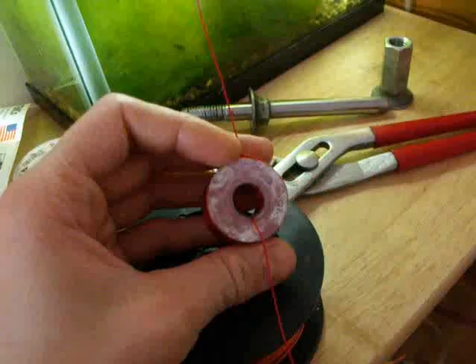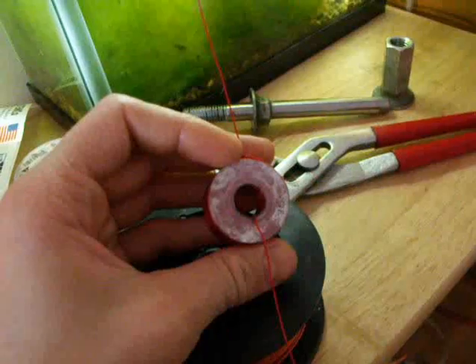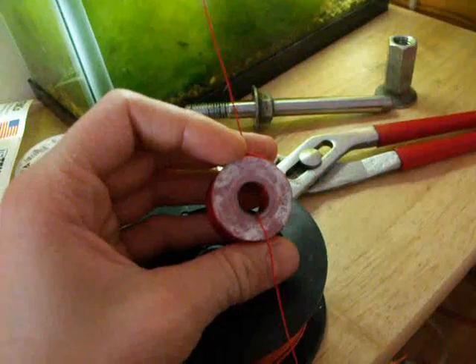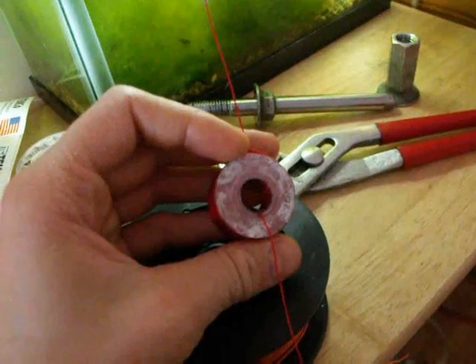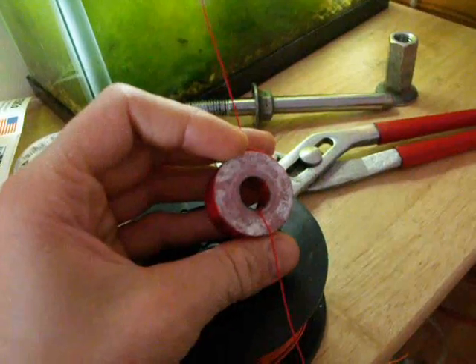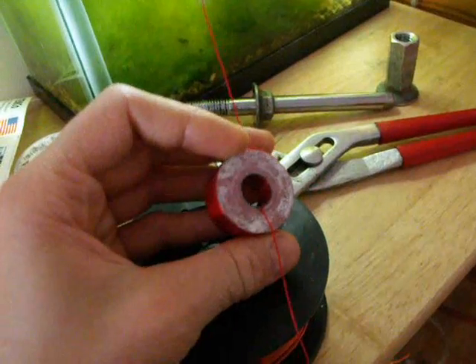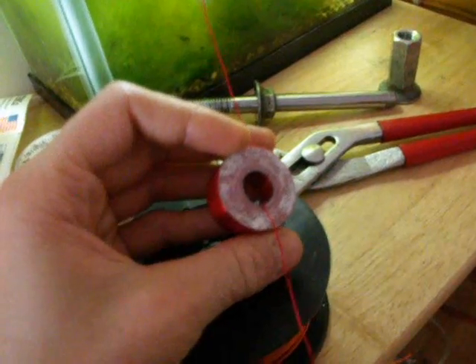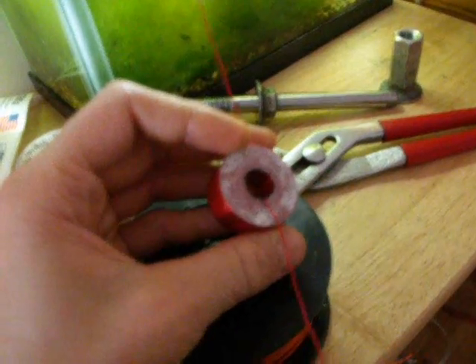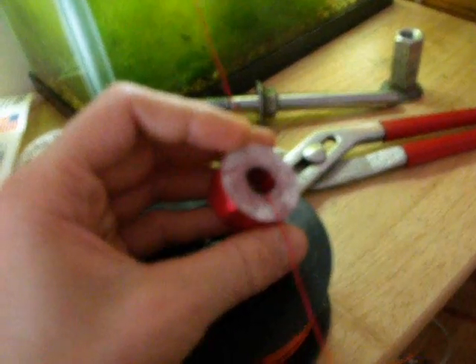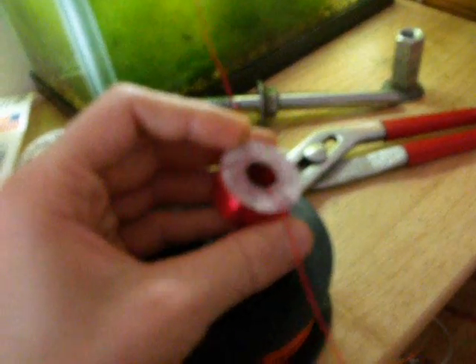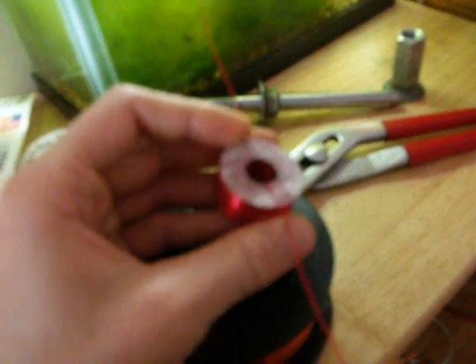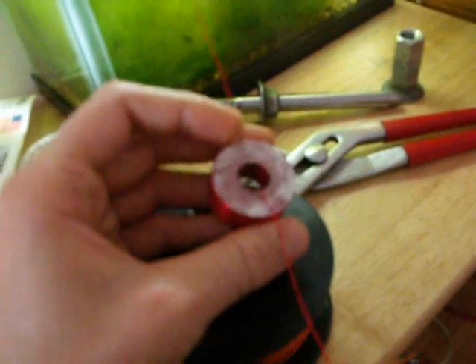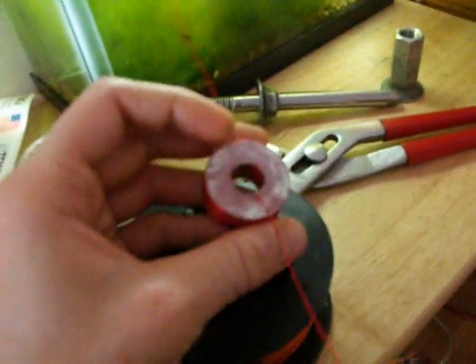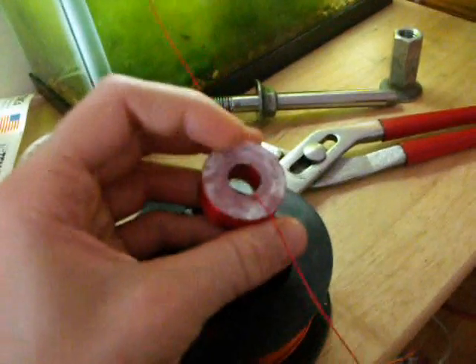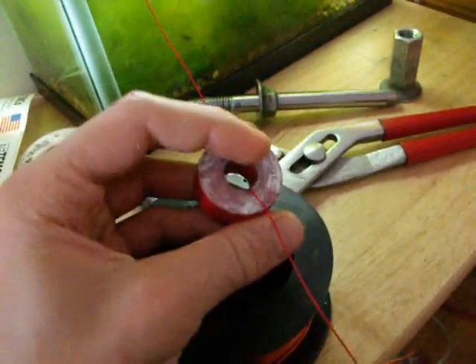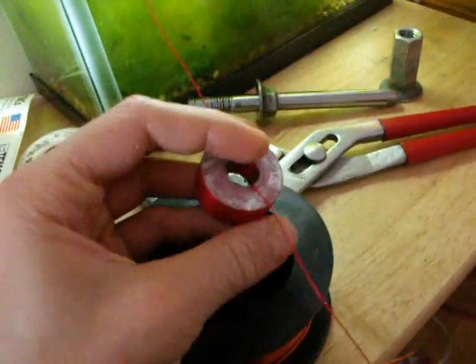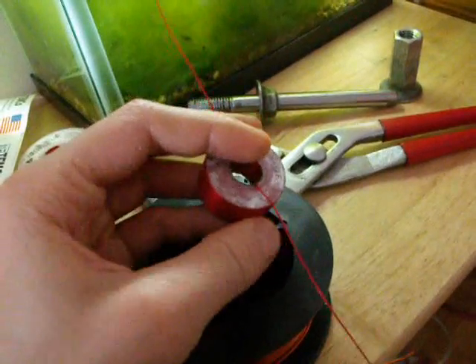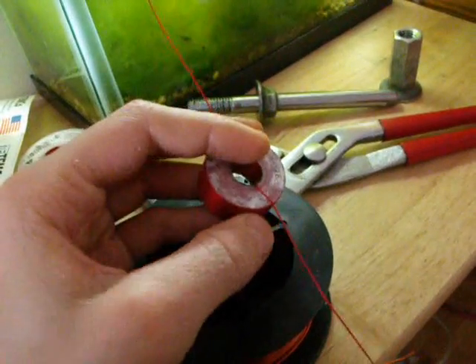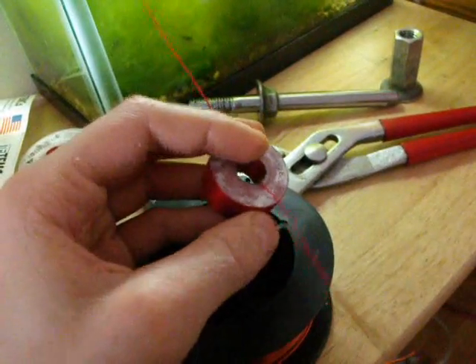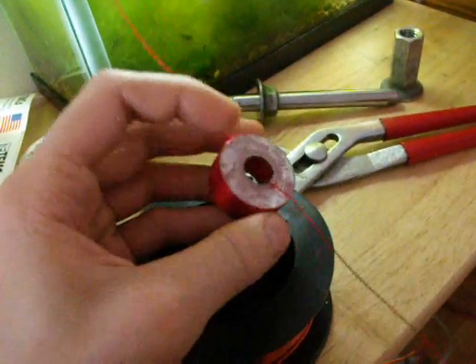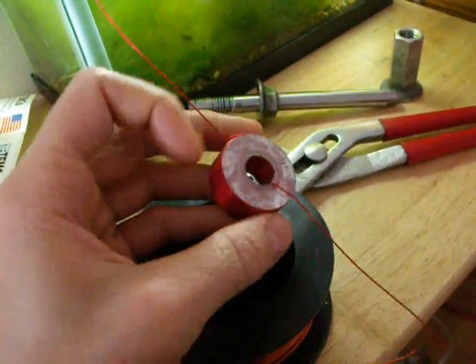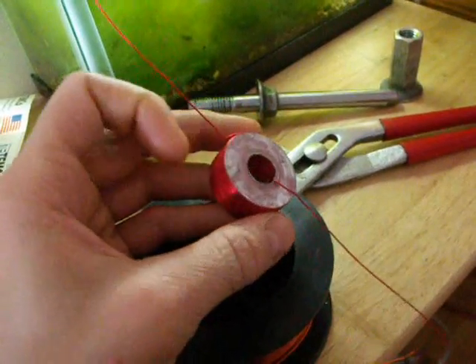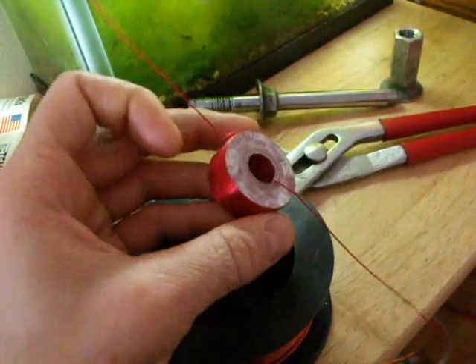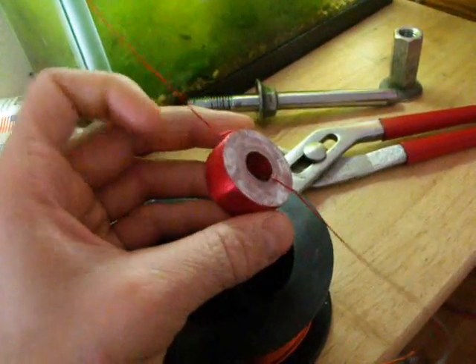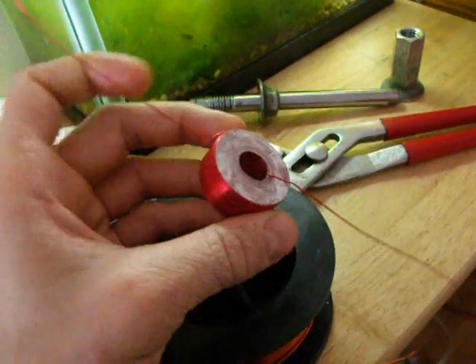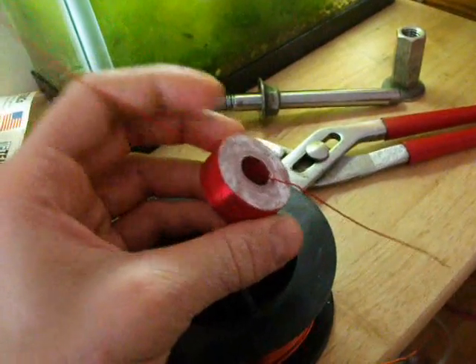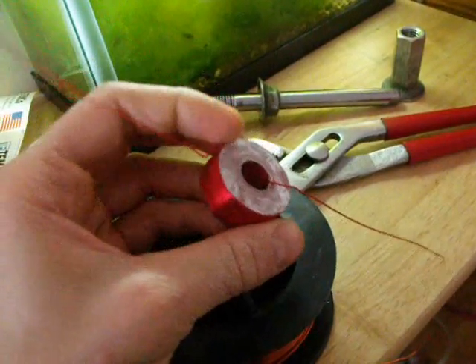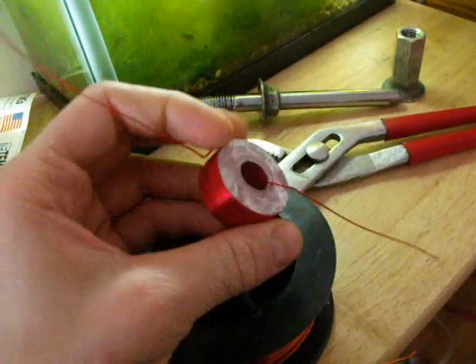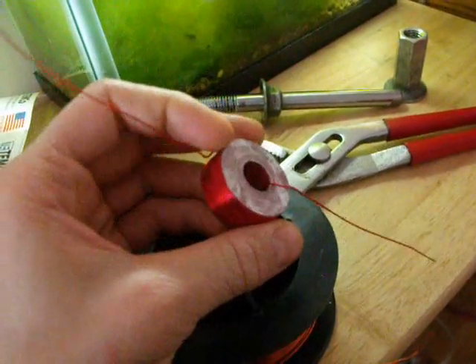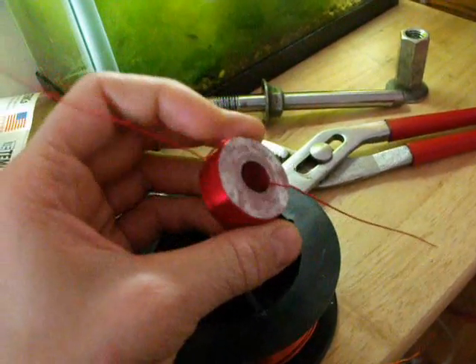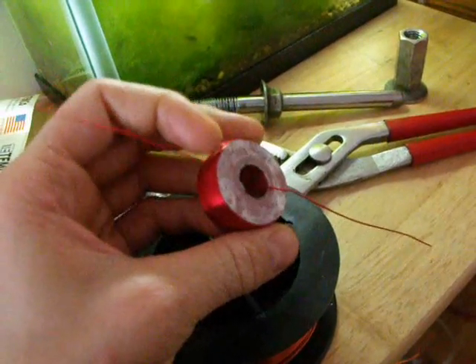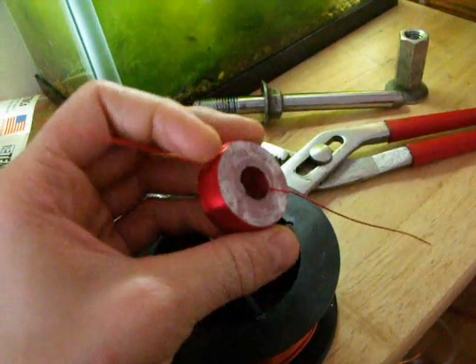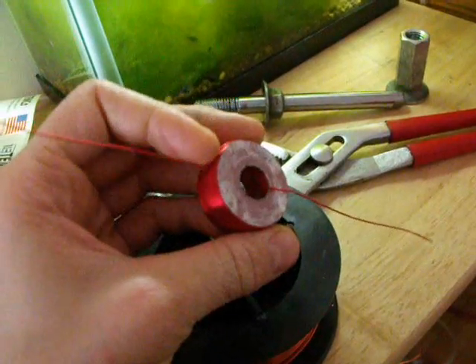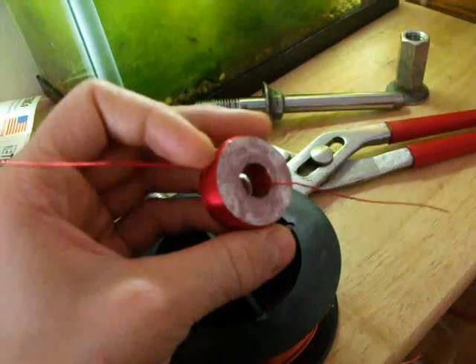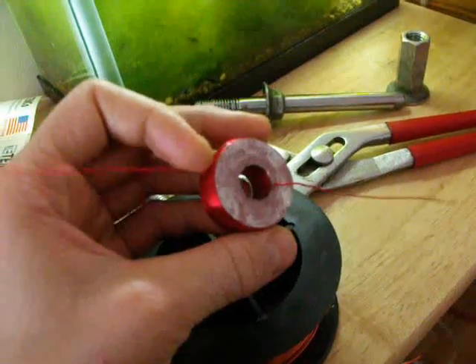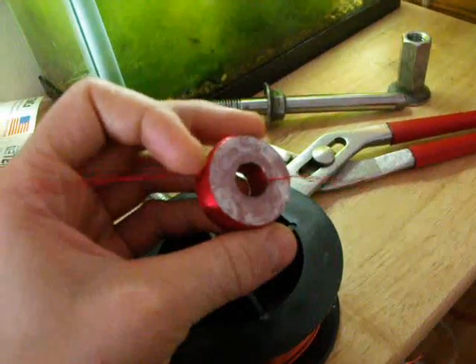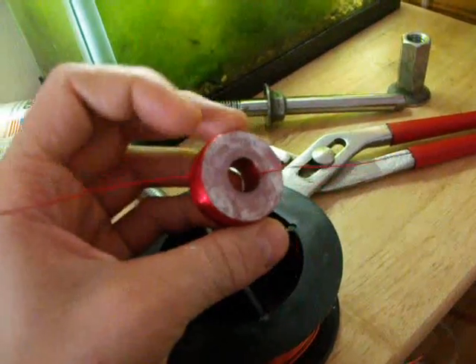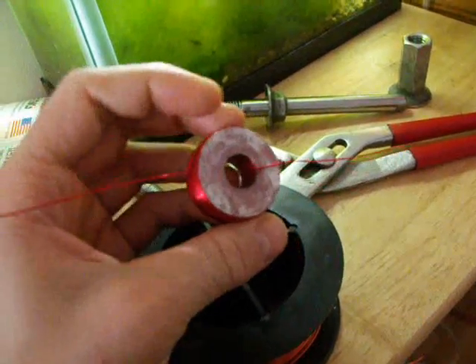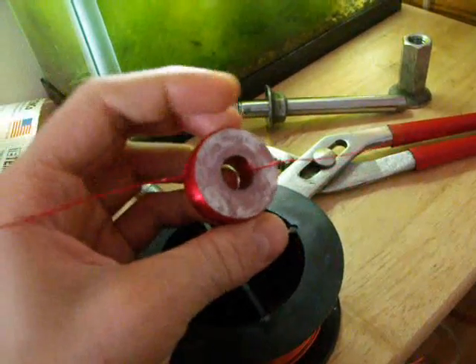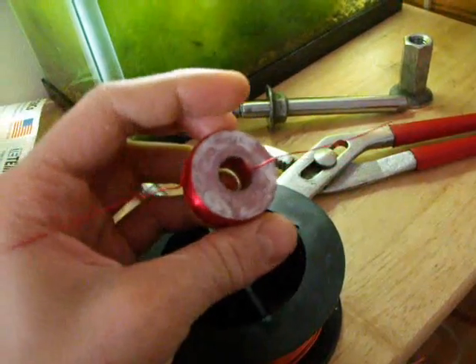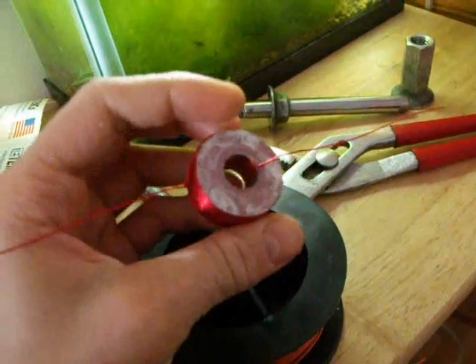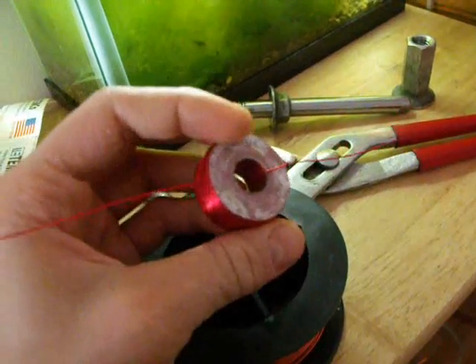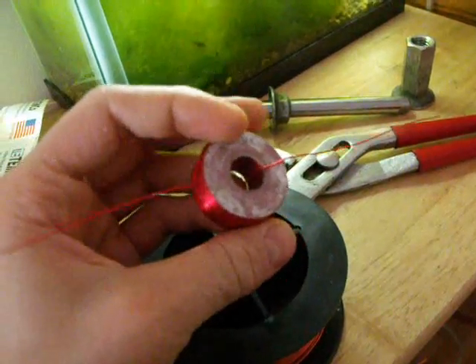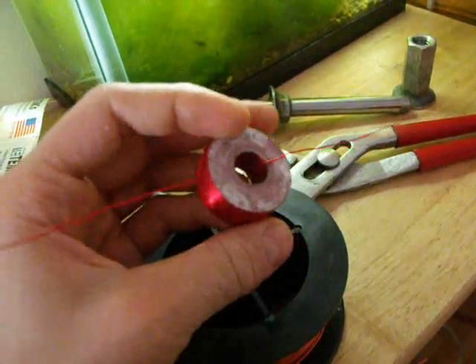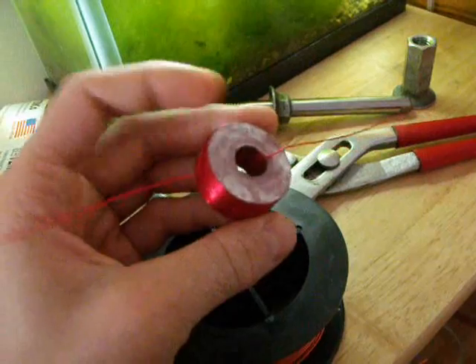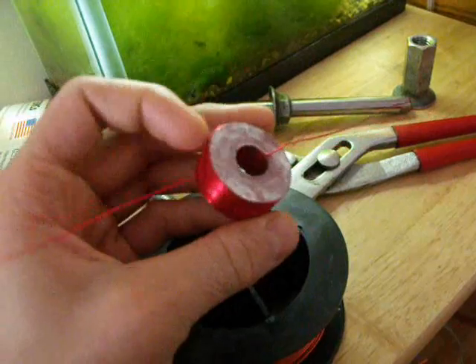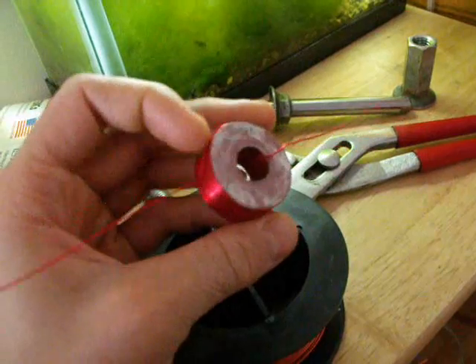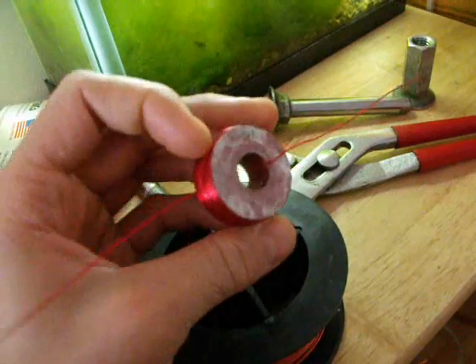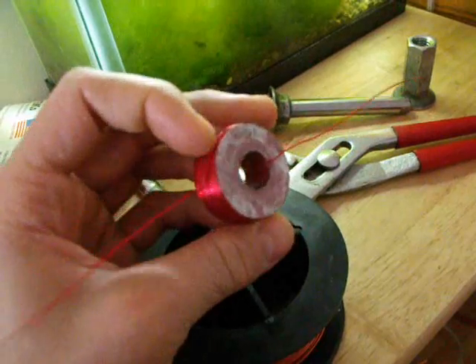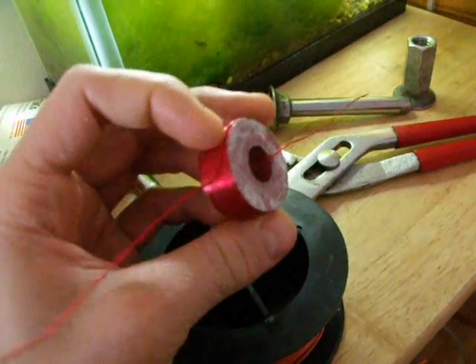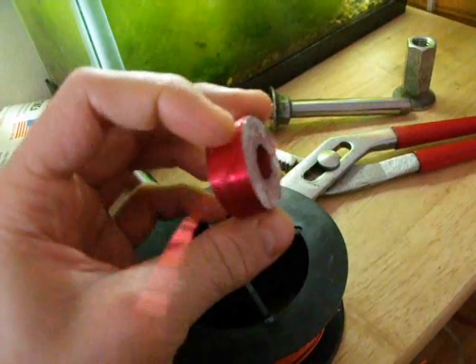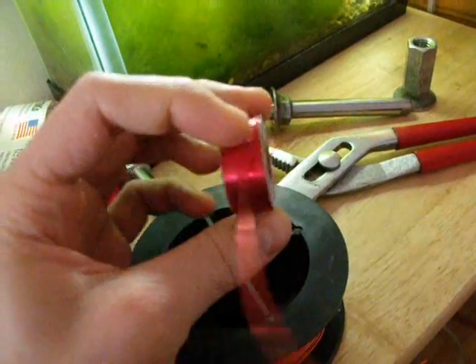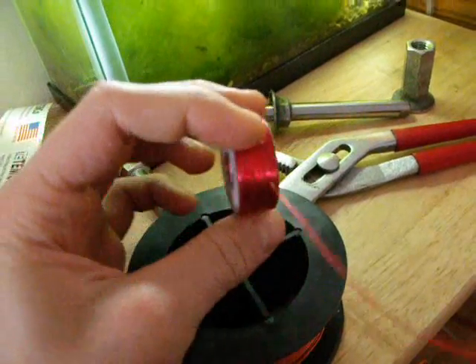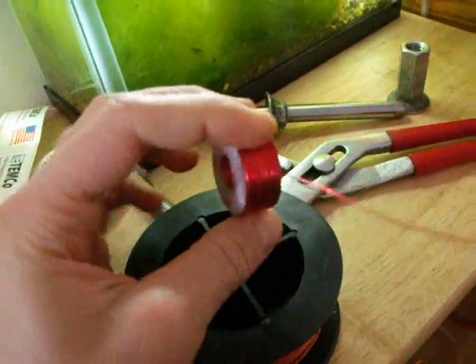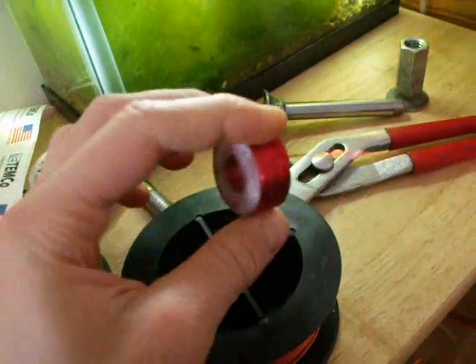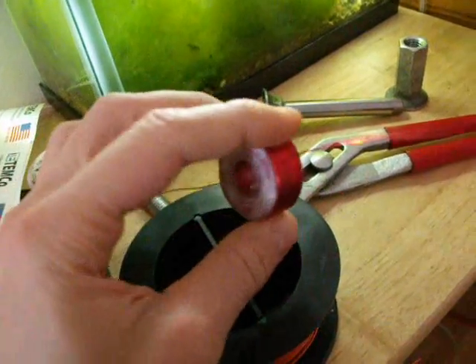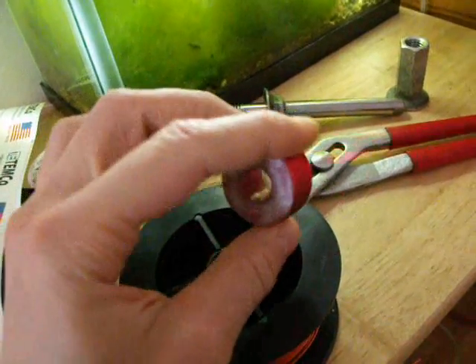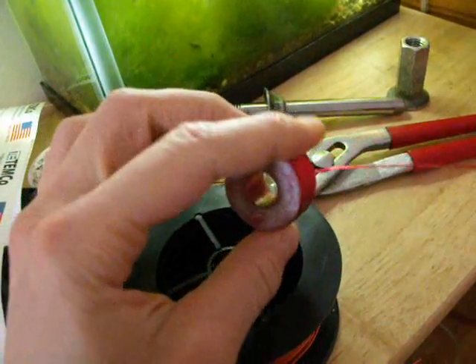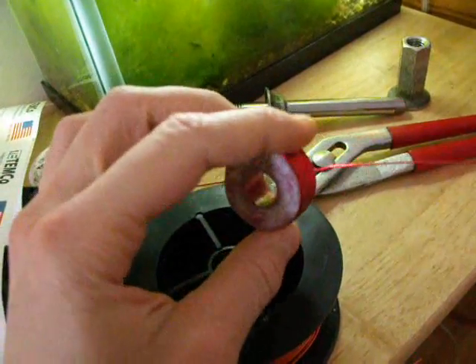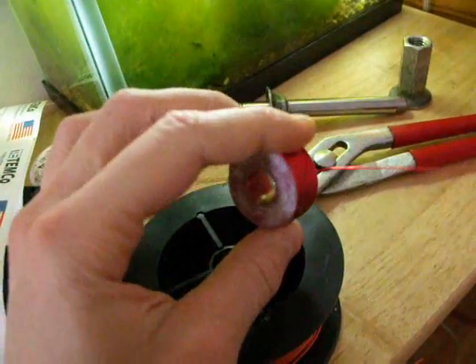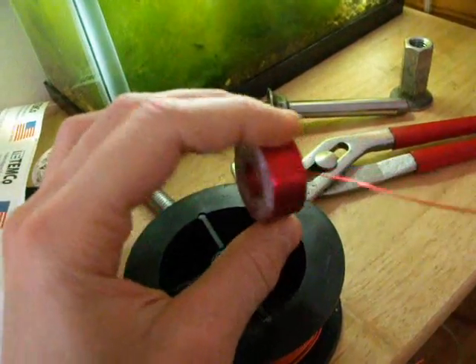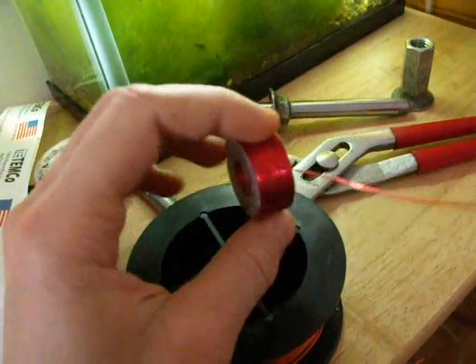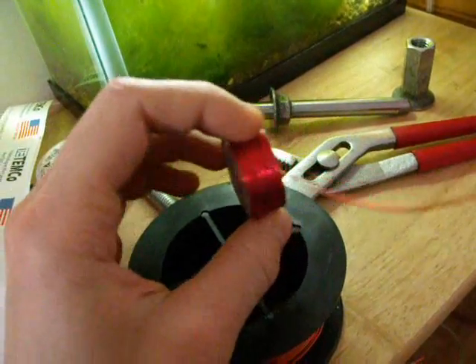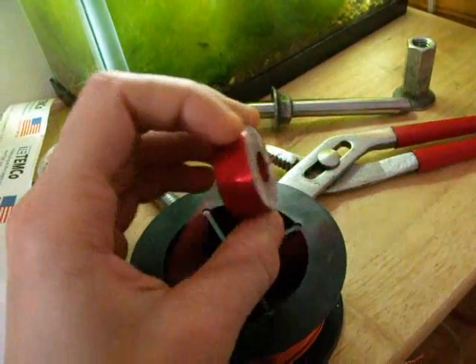Hello everybody! In this video I'll show you how to make a modular-replaceable coil for your coil gun. Coil like that, for example.